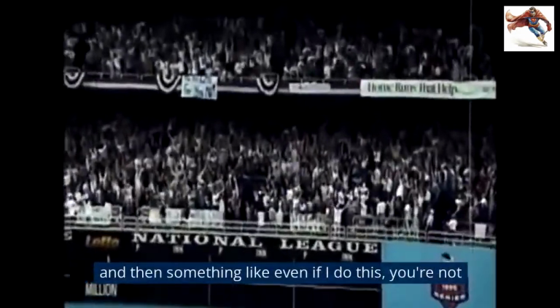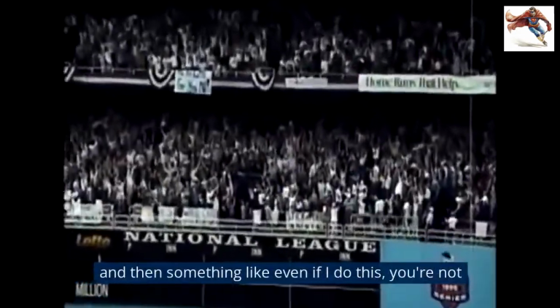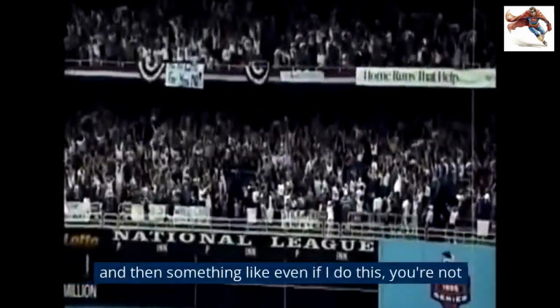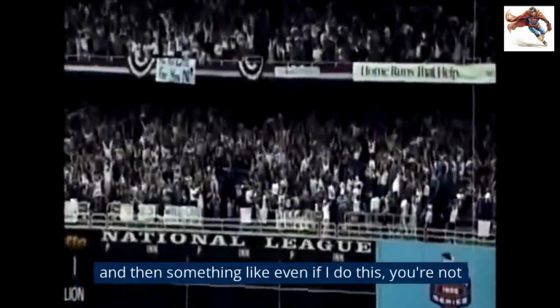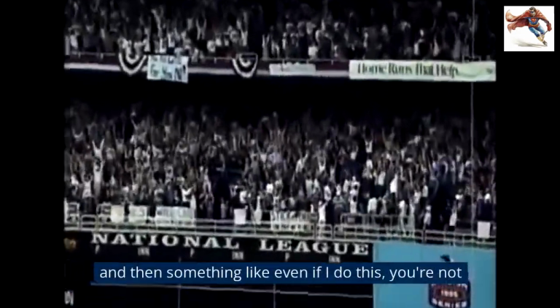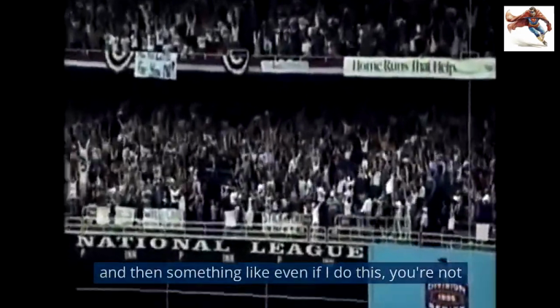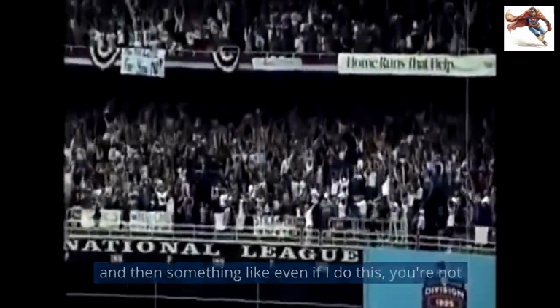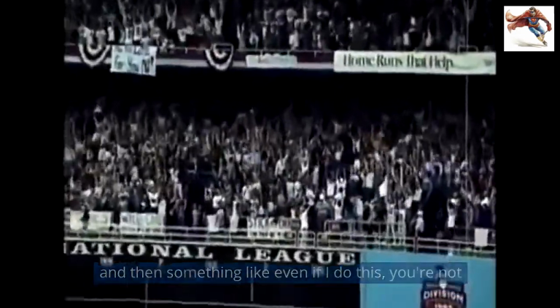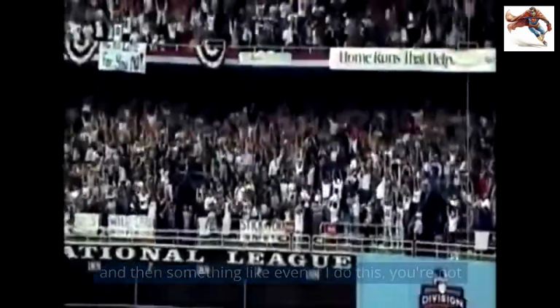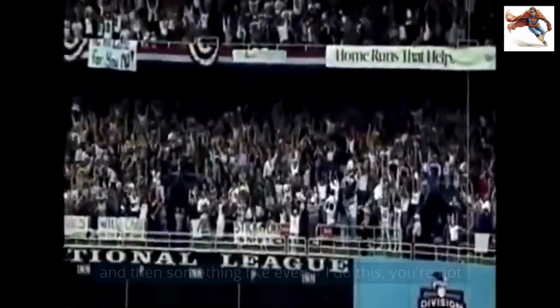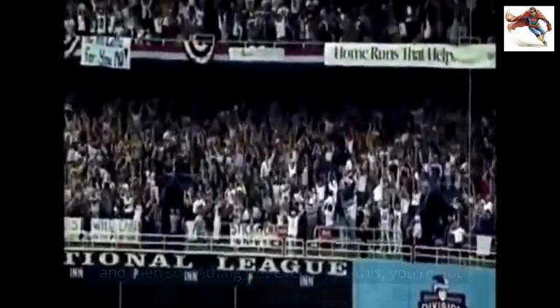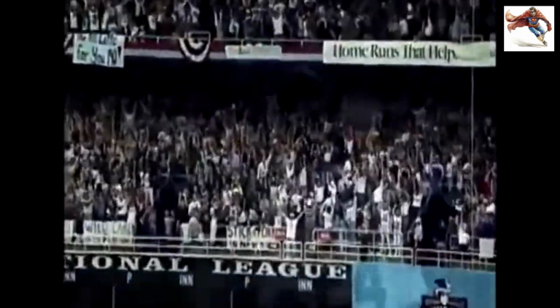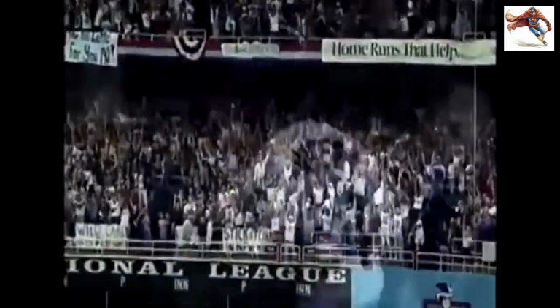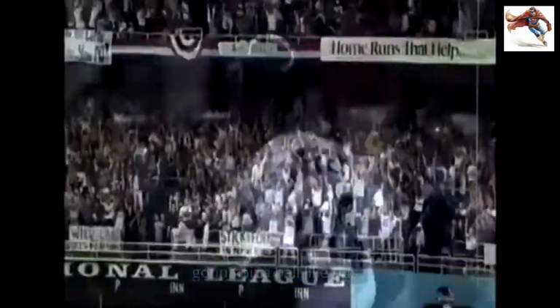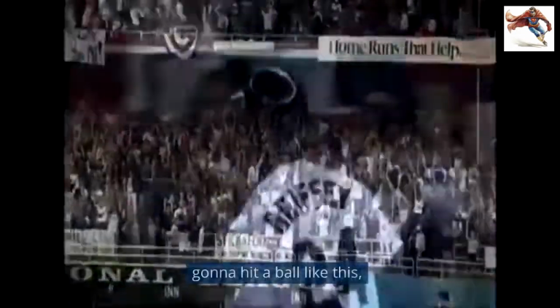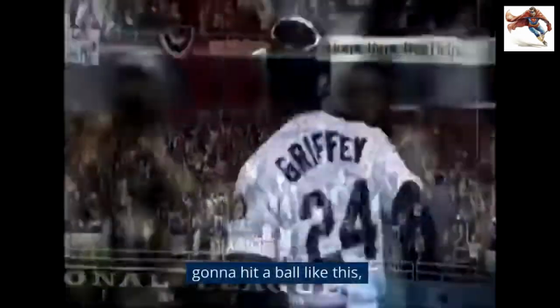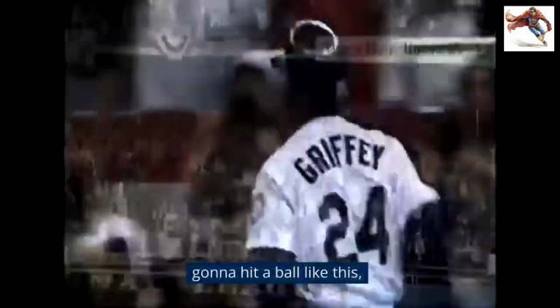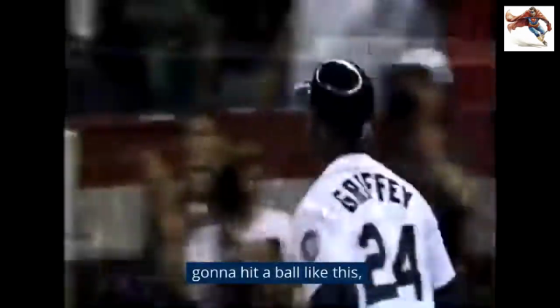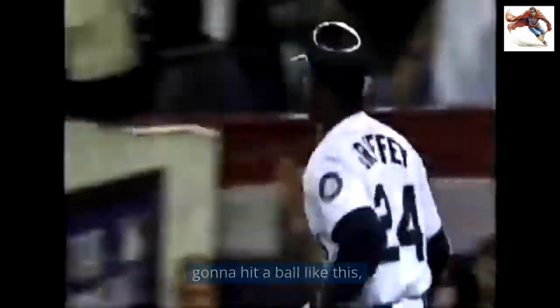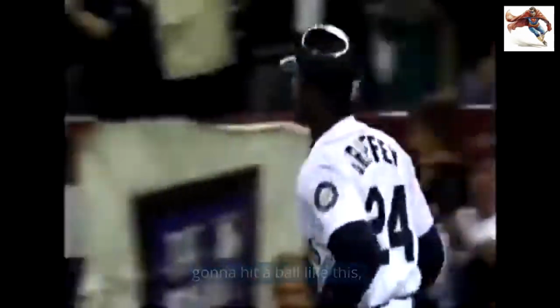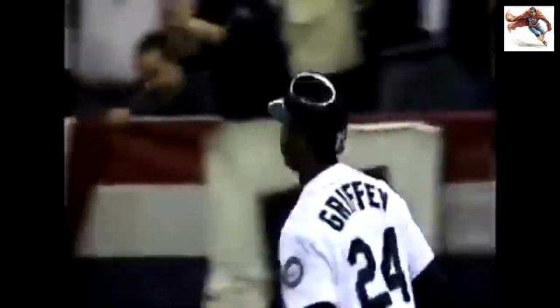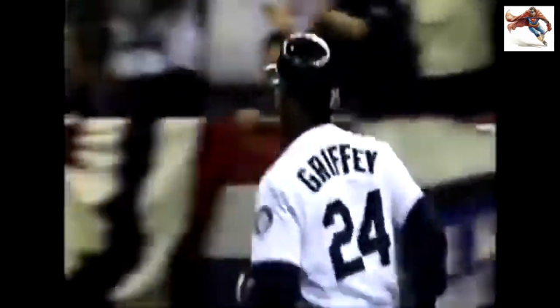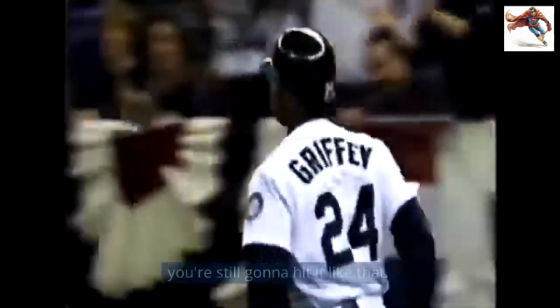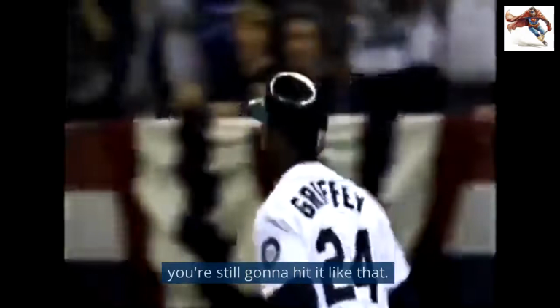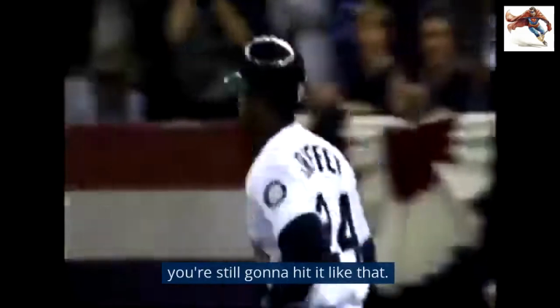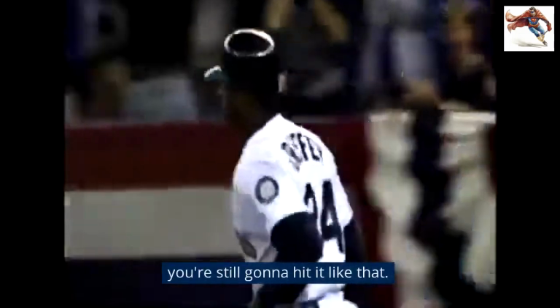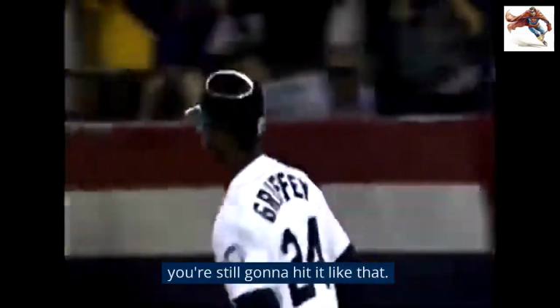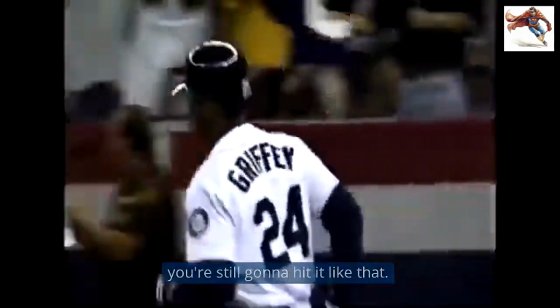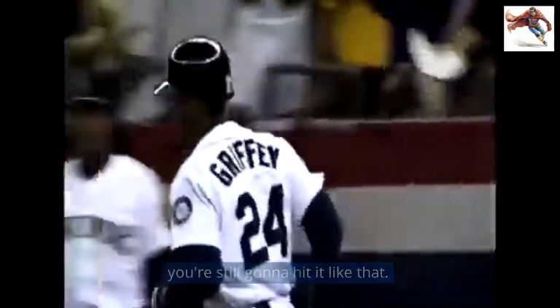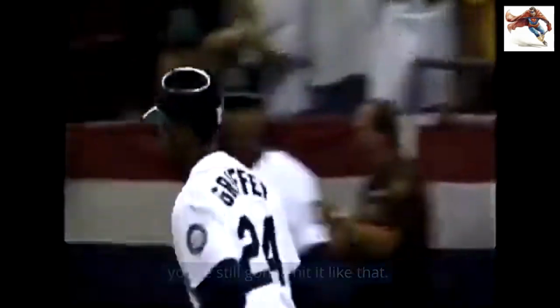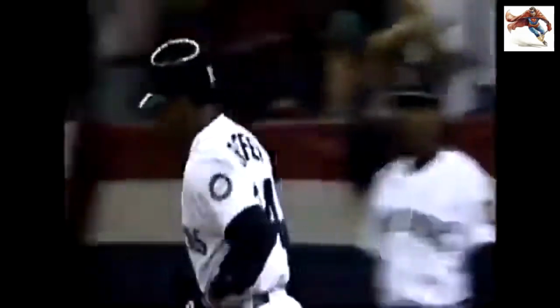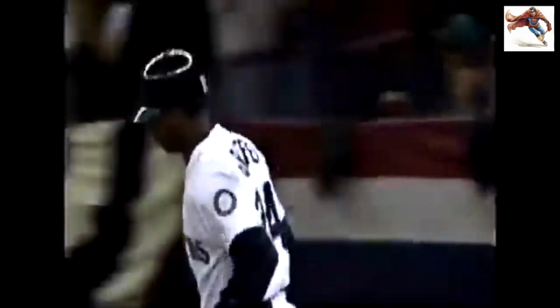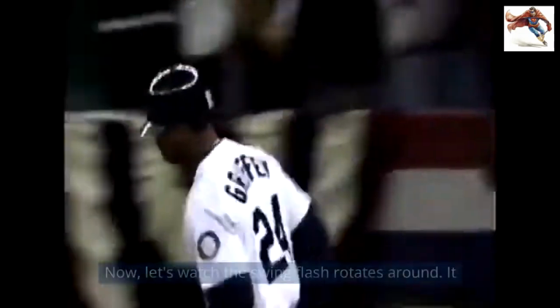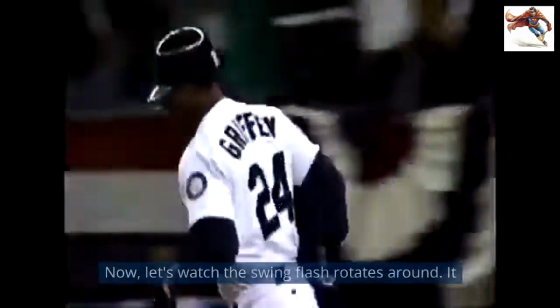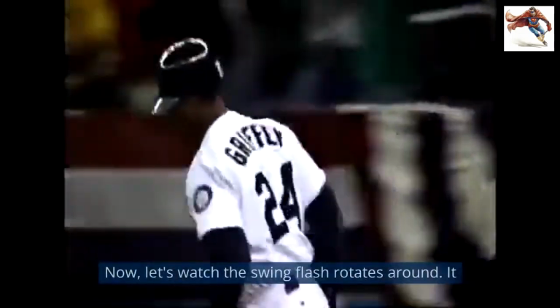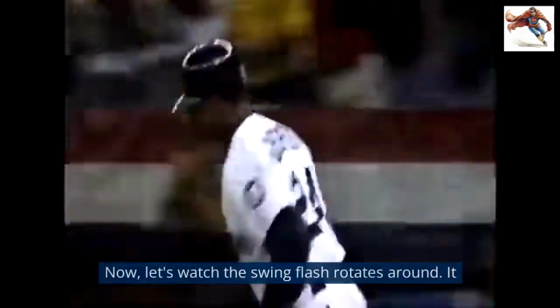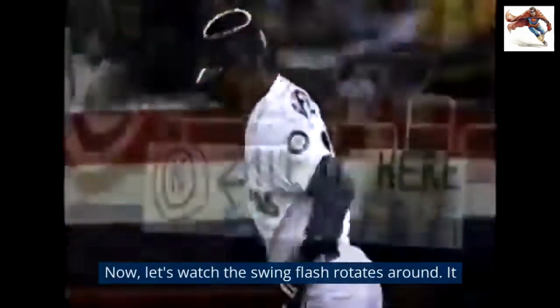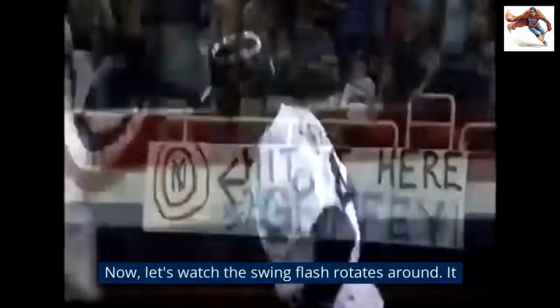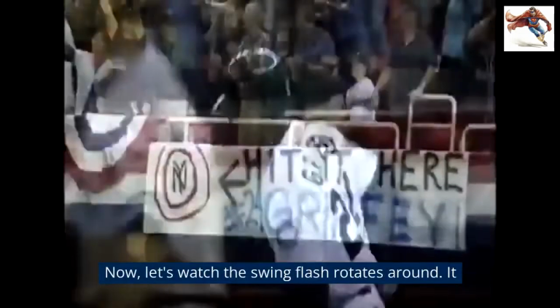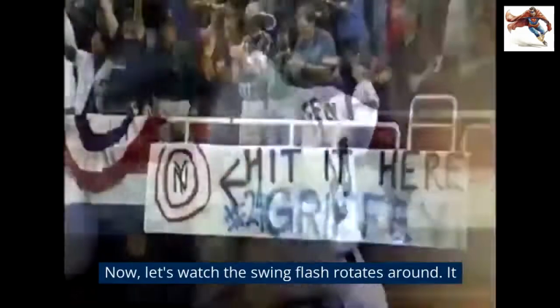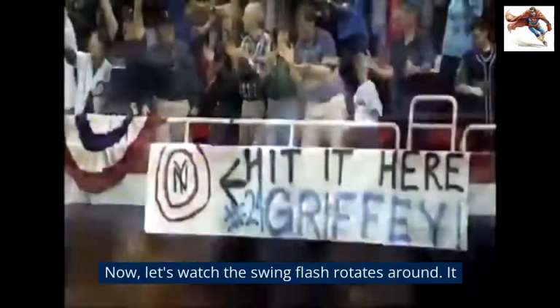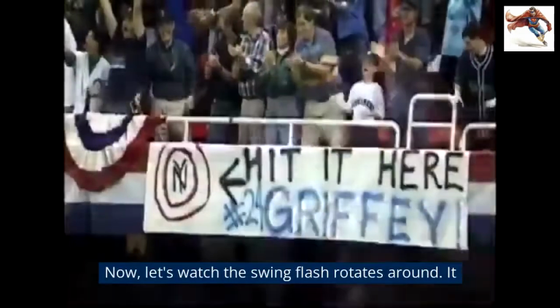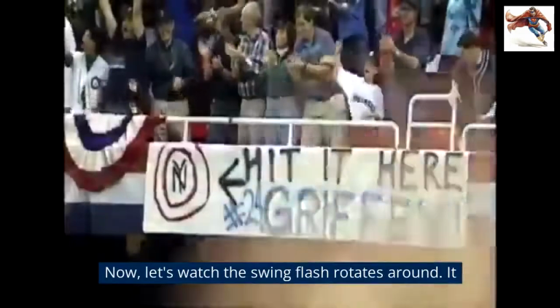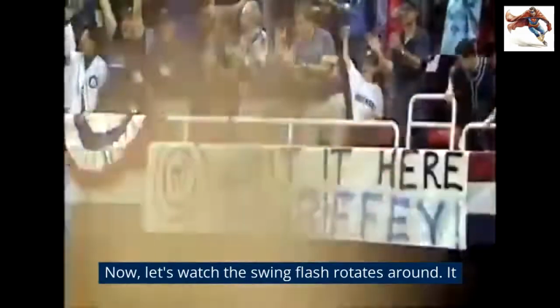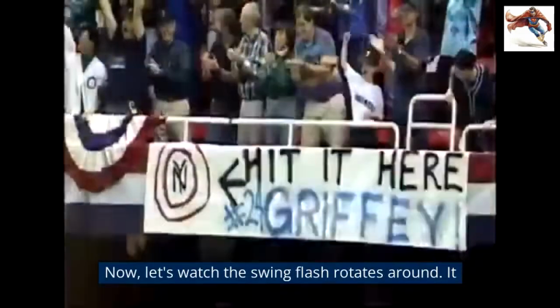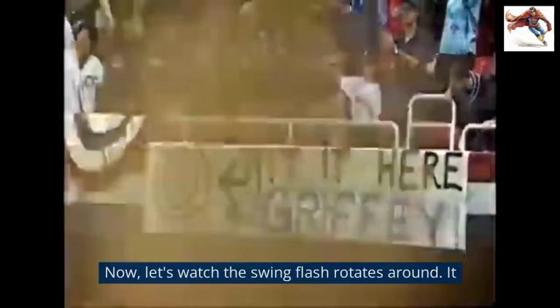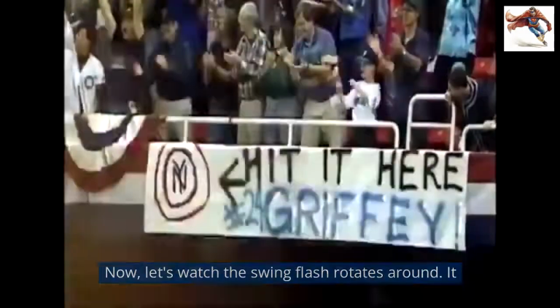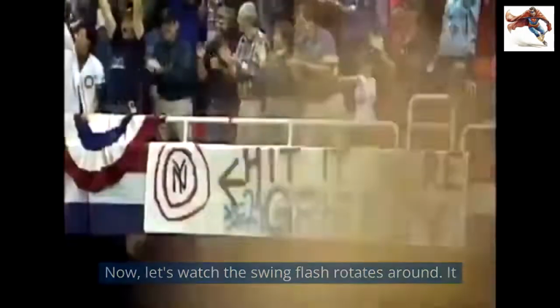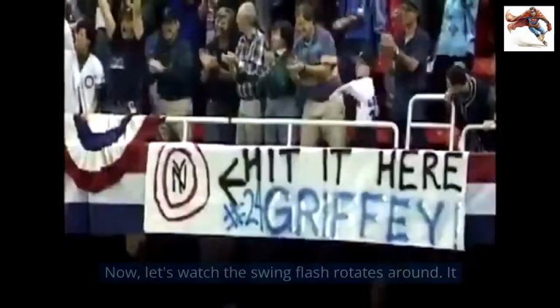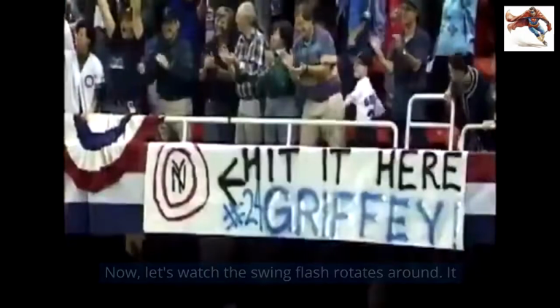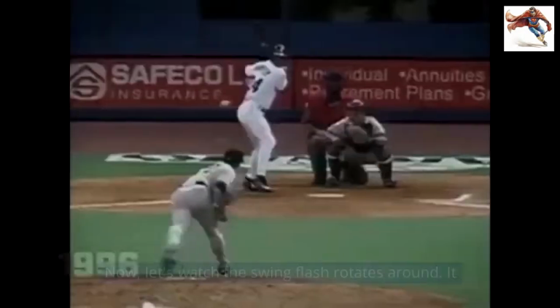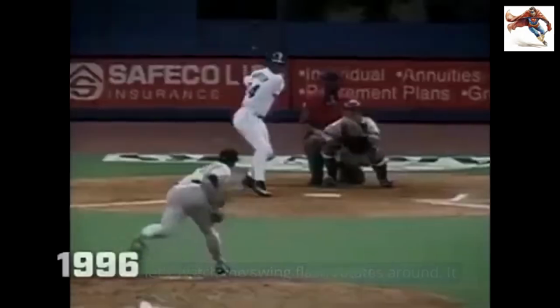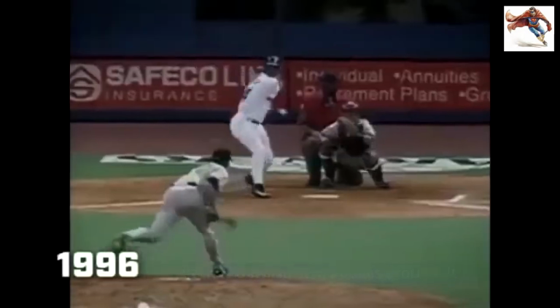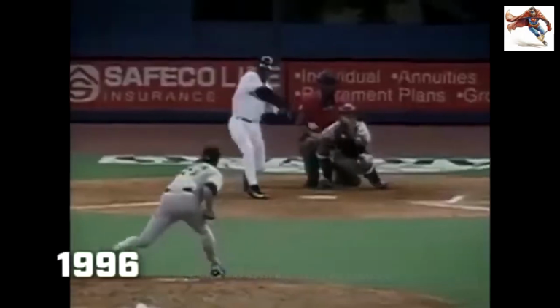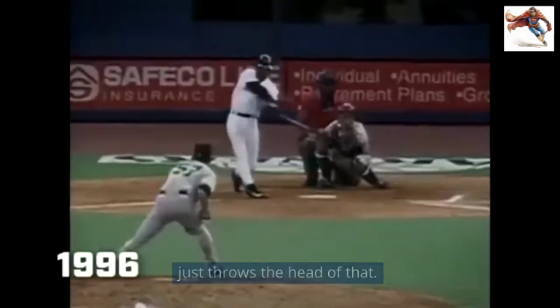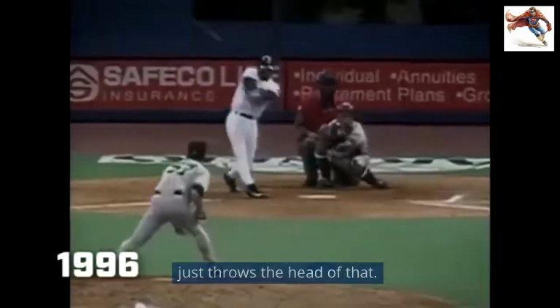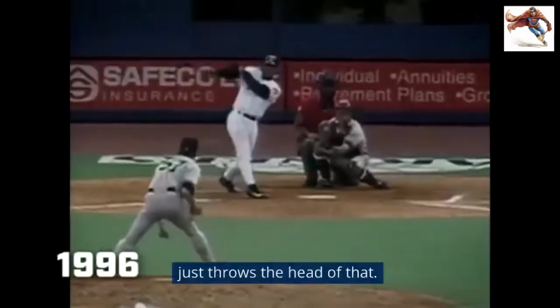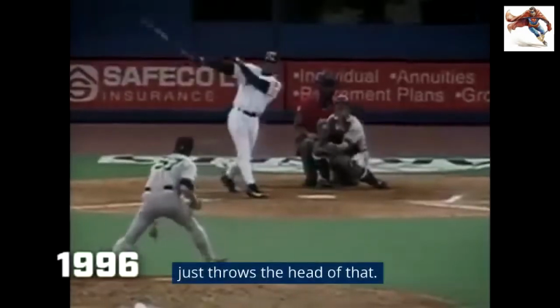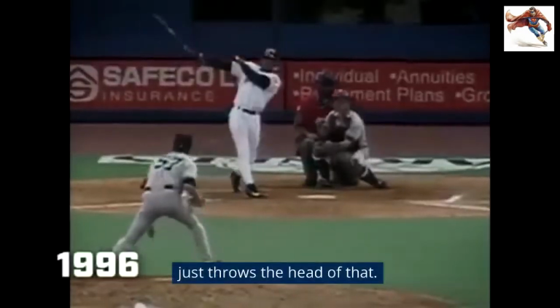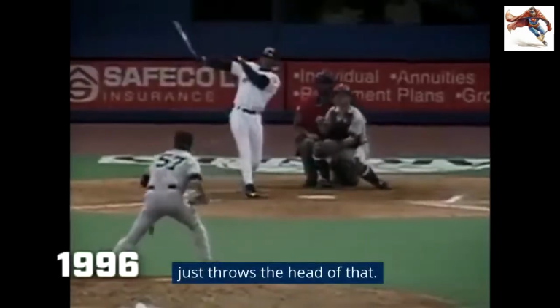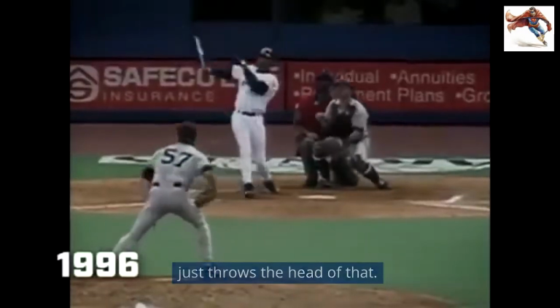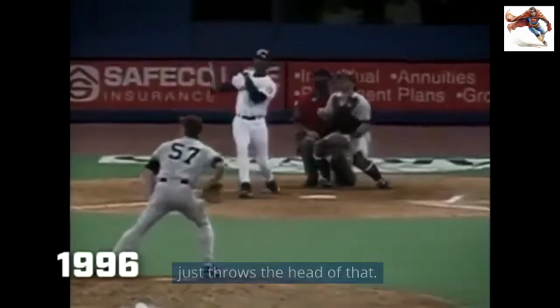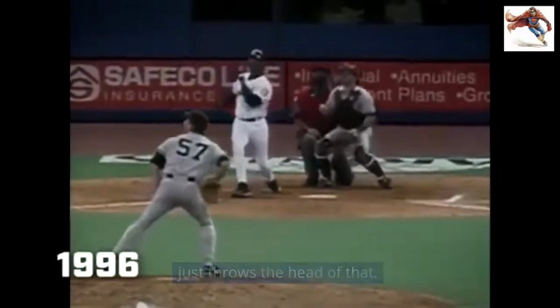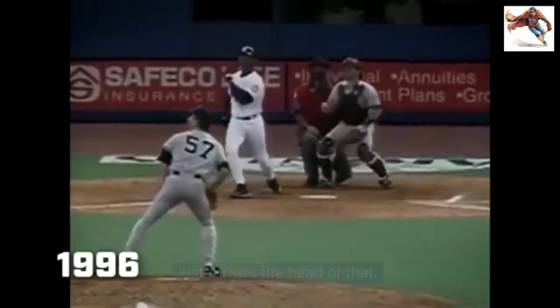Like, even if I do this, you're not going to hit a ball like this — you're still going to hit it like that. Now, let's watch this swing. Plants, rotates around, and just throws the head of the bat.